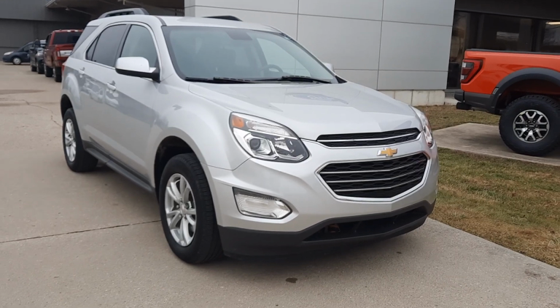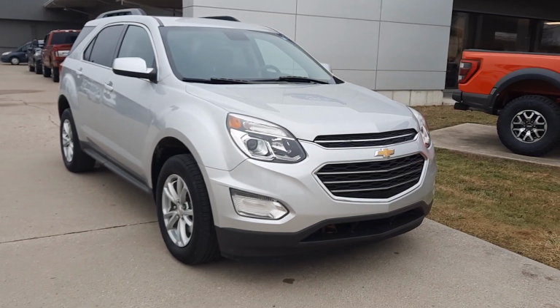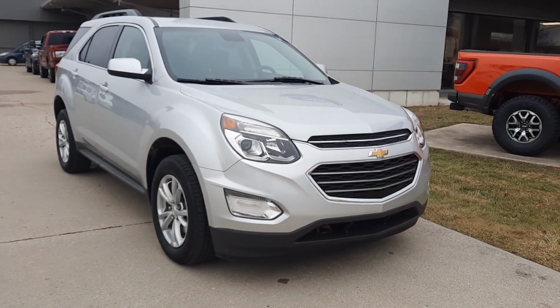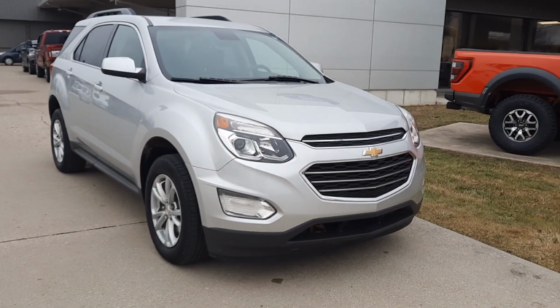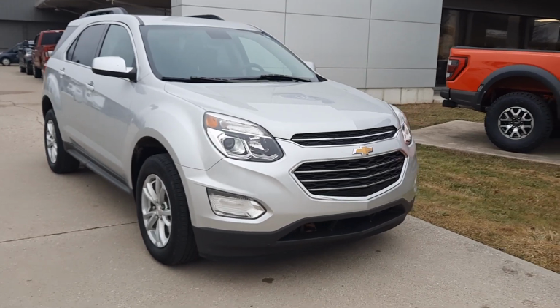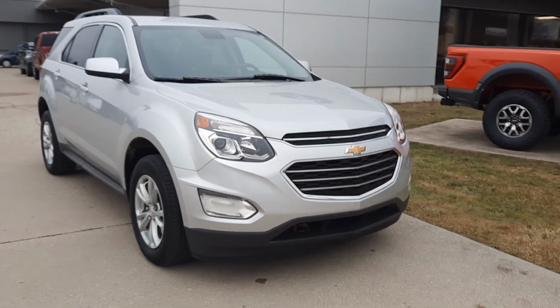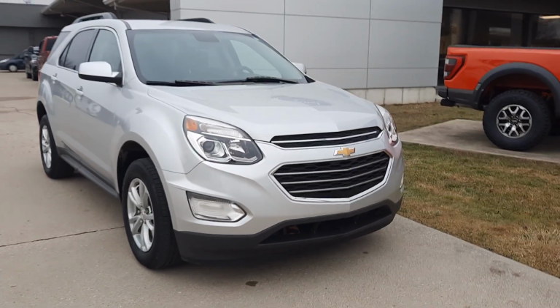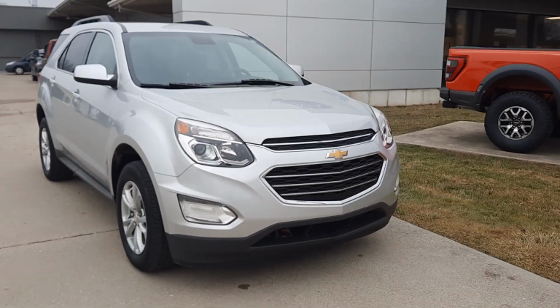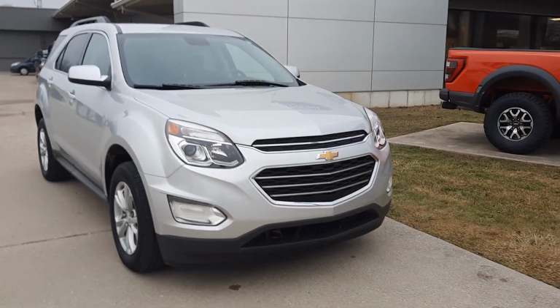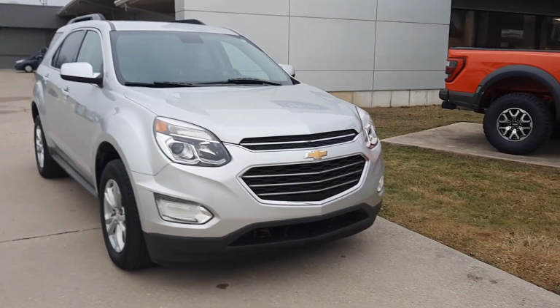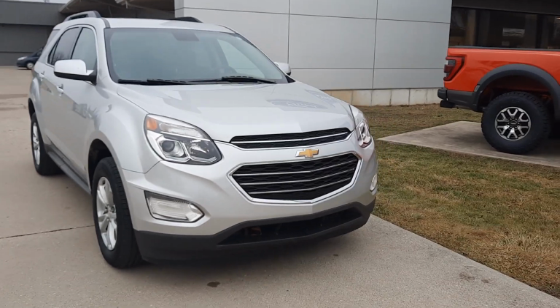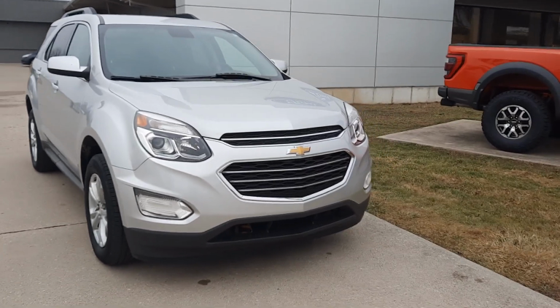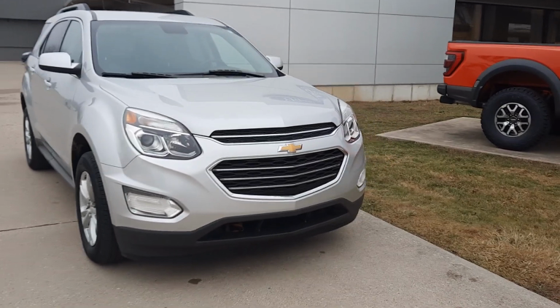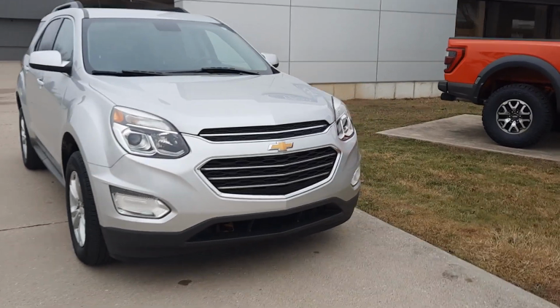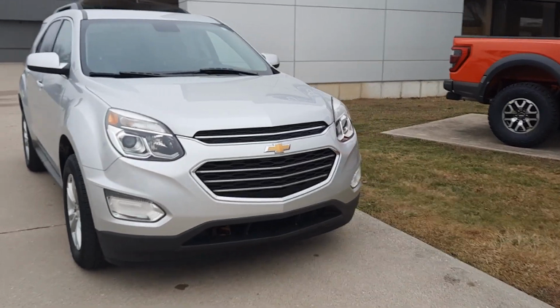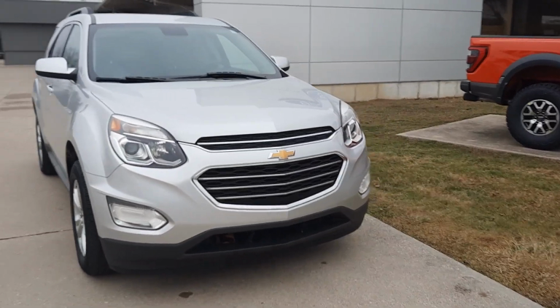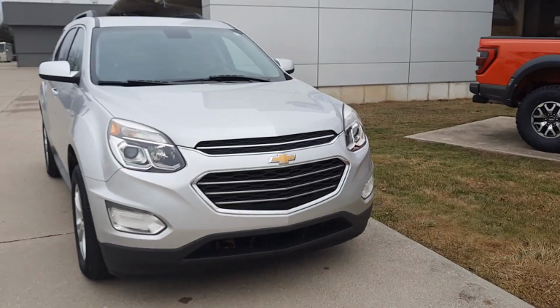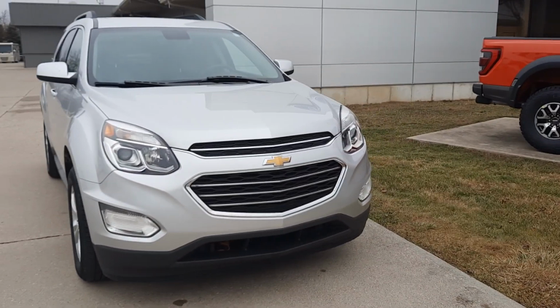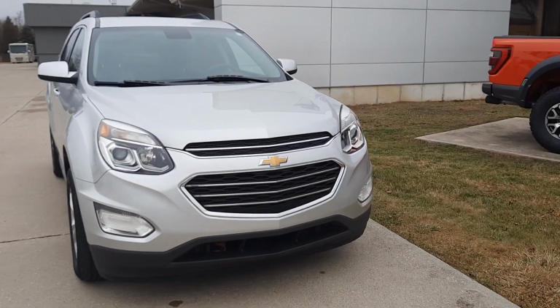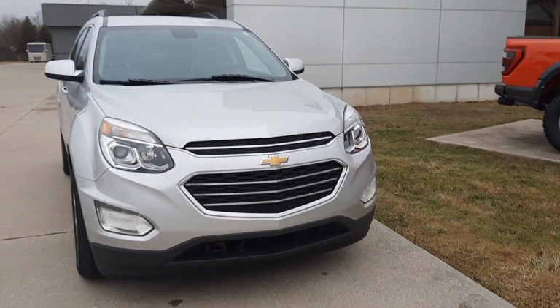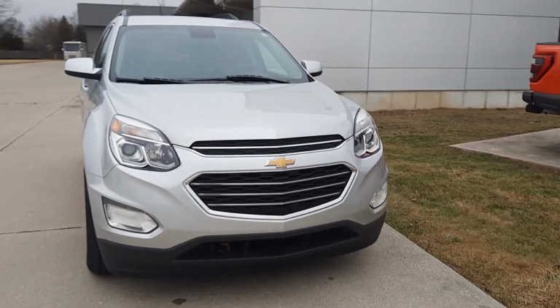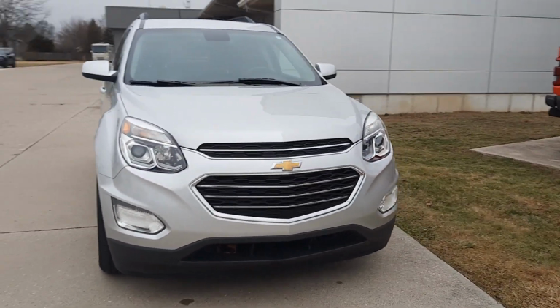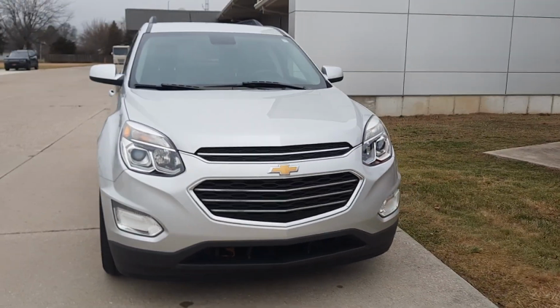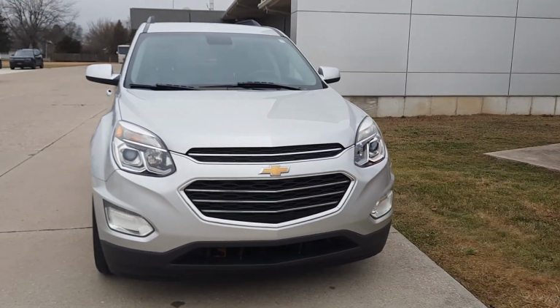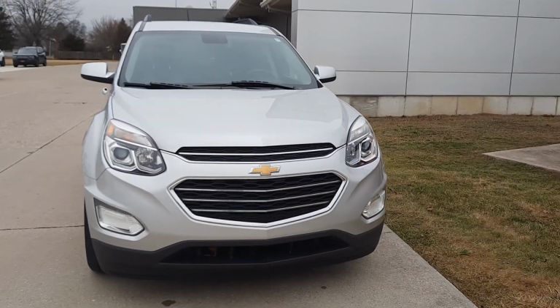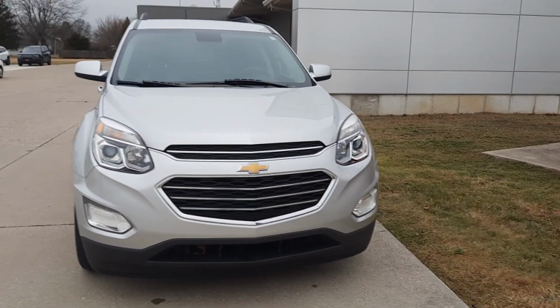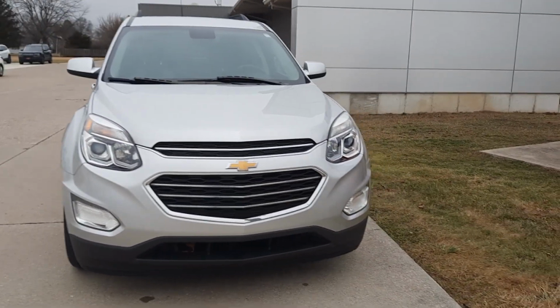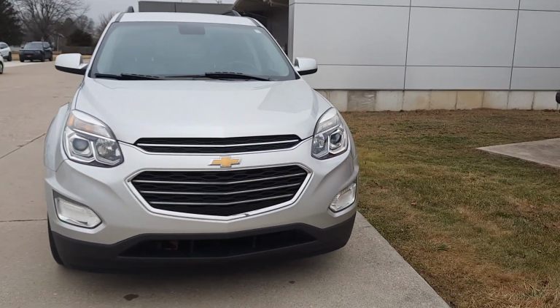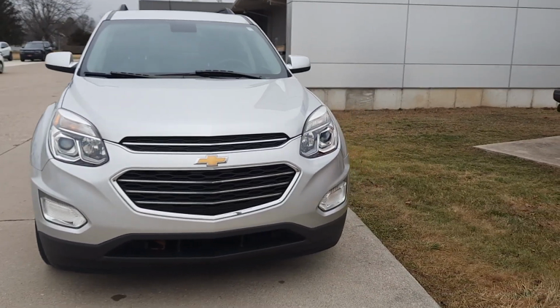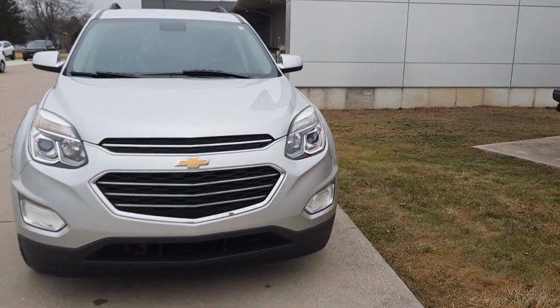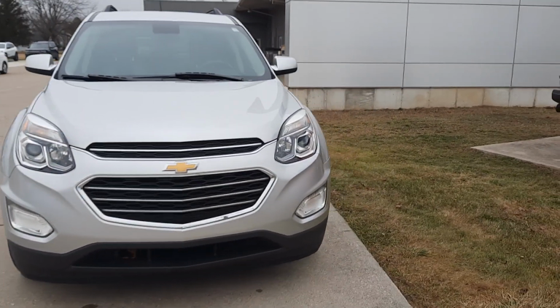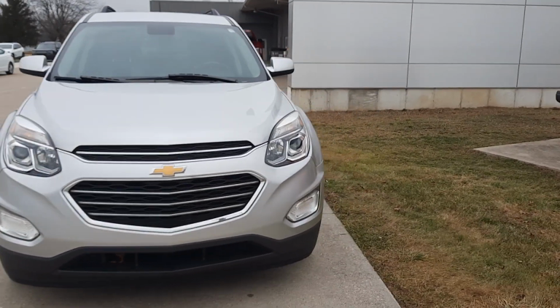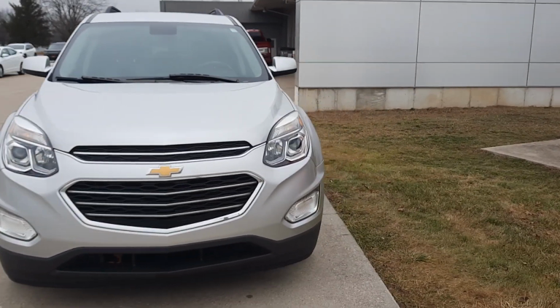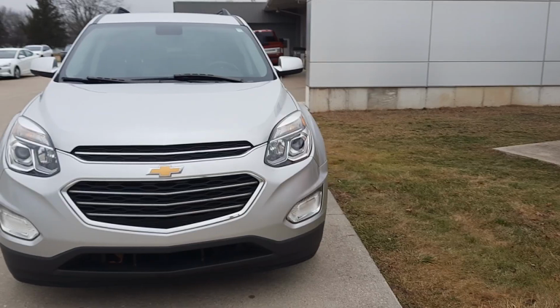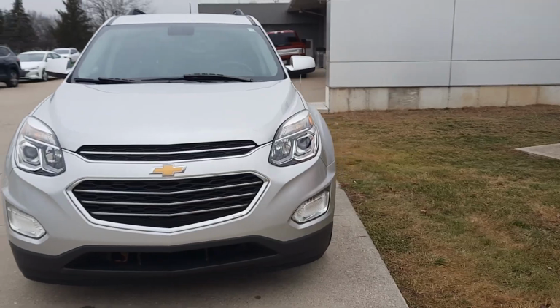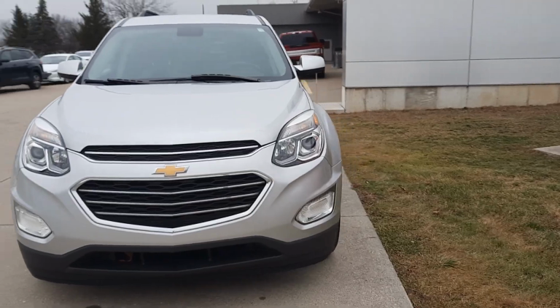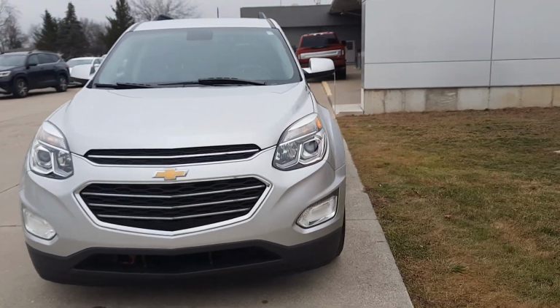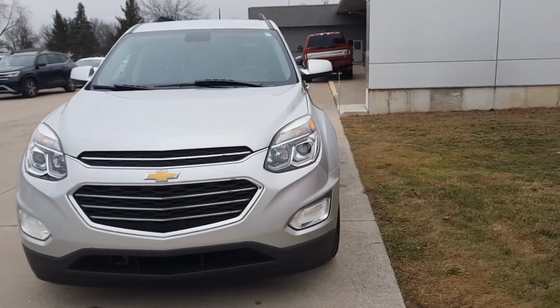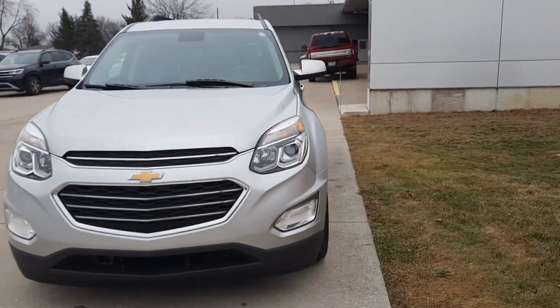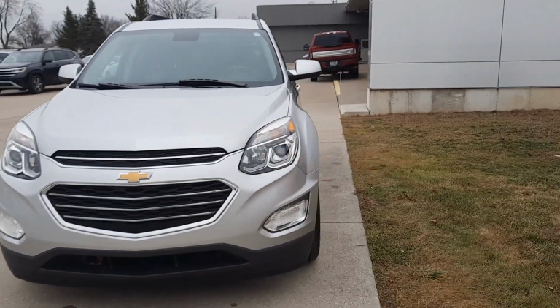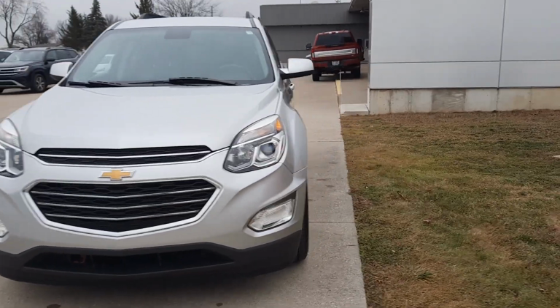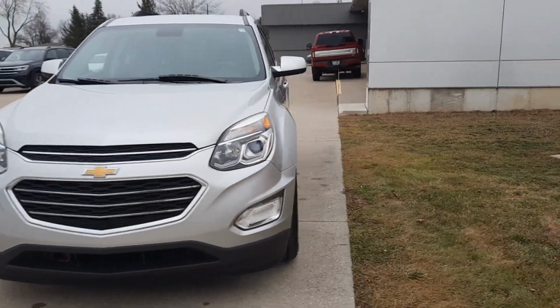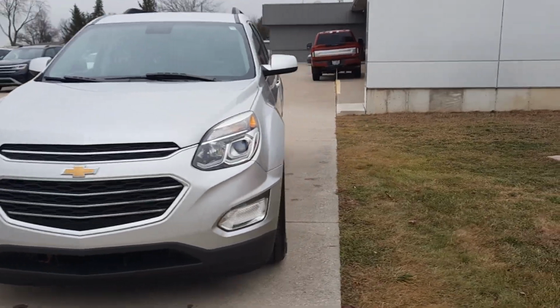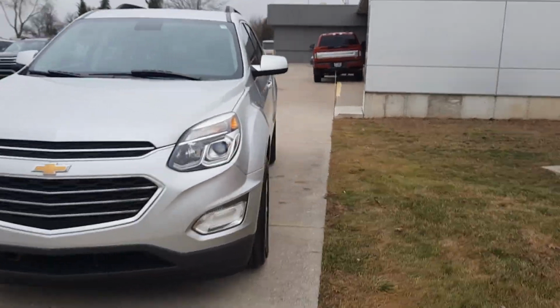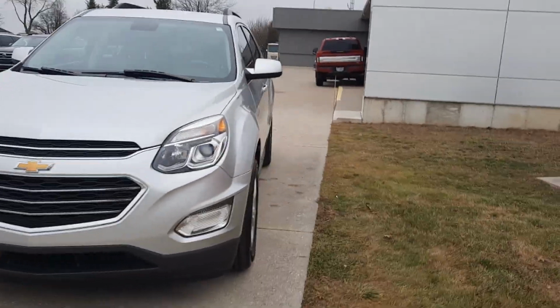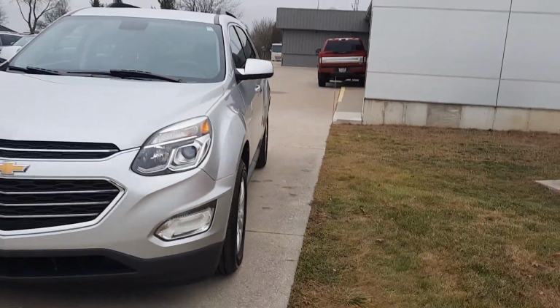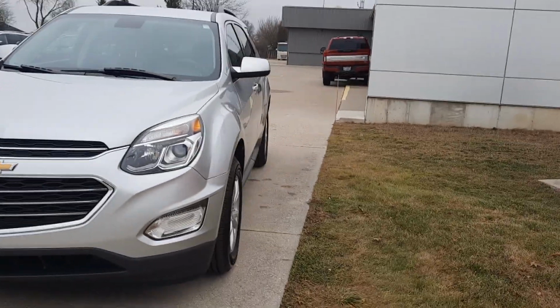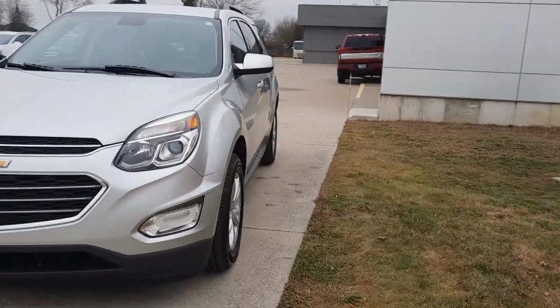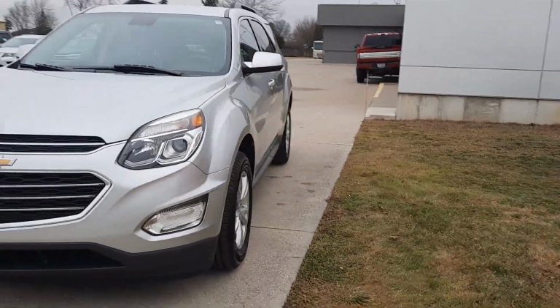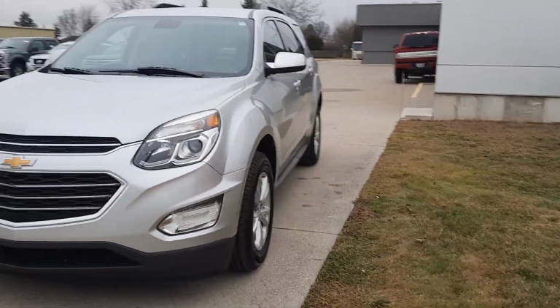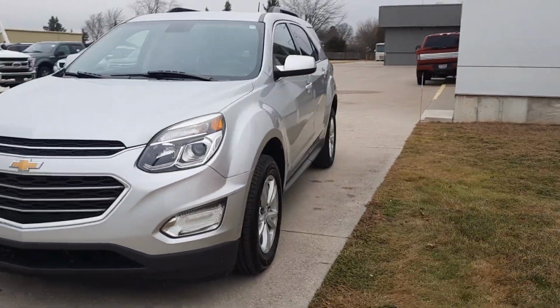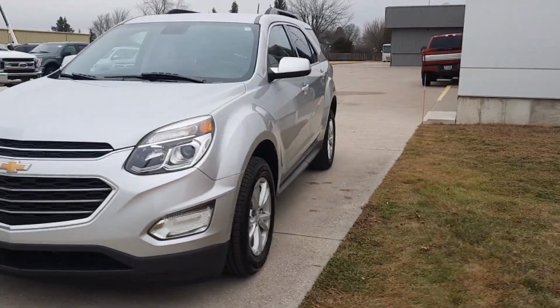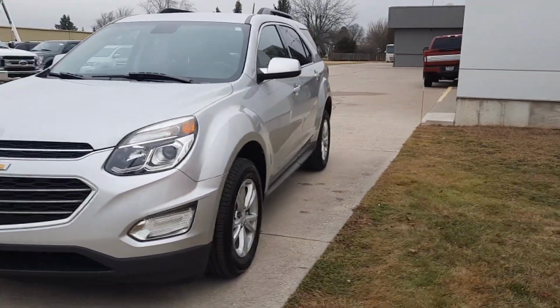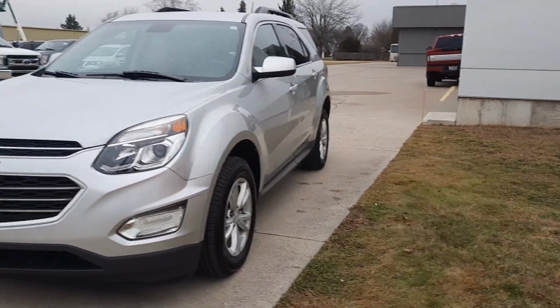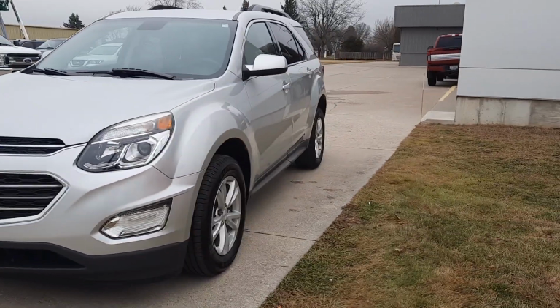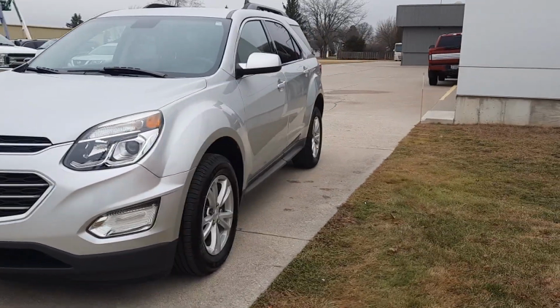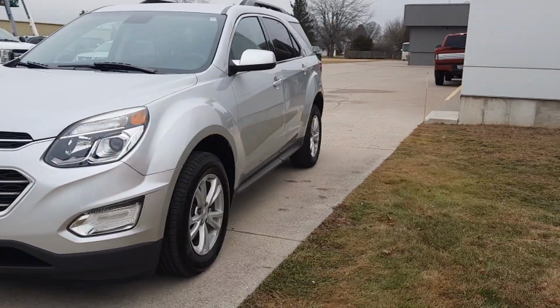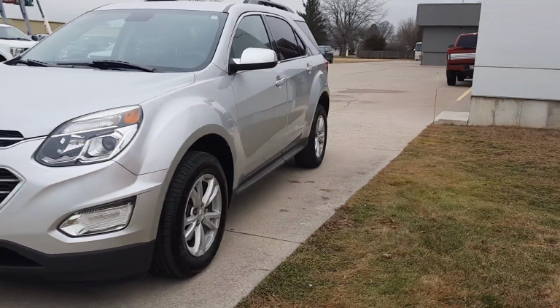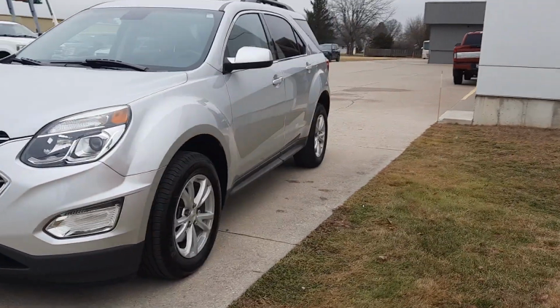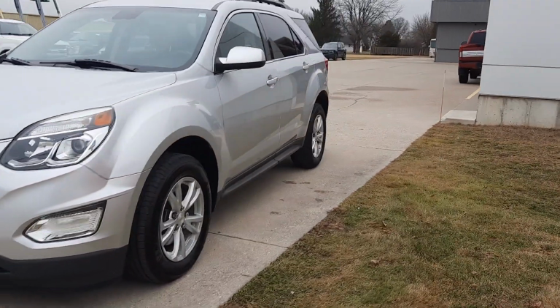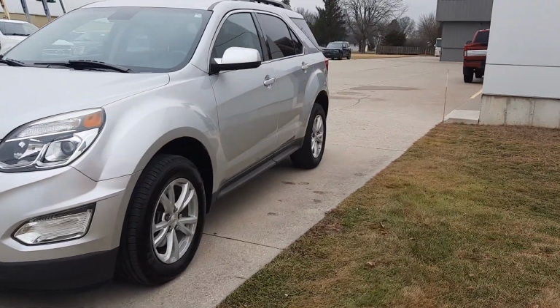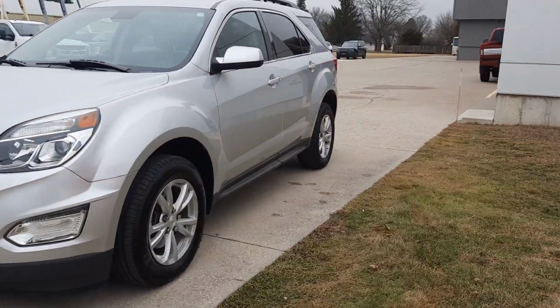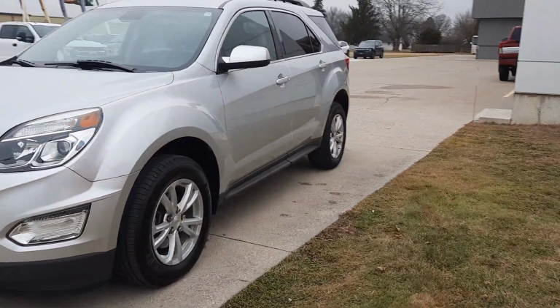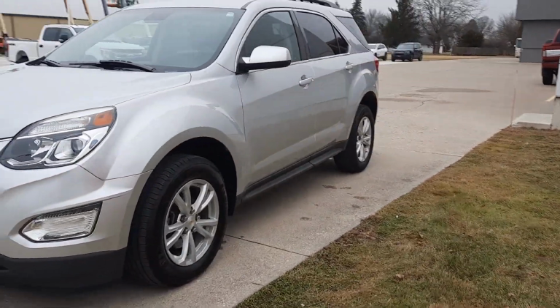Angel here at Terry Henricks Ford, going to take you on a quick walk around of this 2017 Chevrolet Equinox LT.